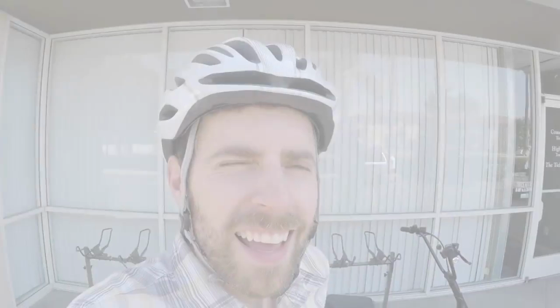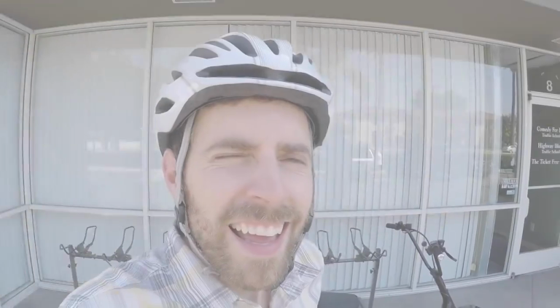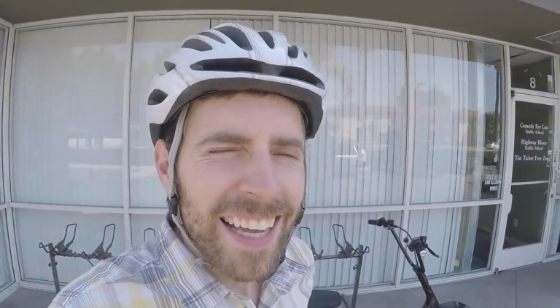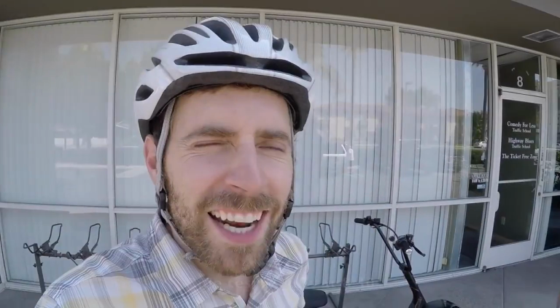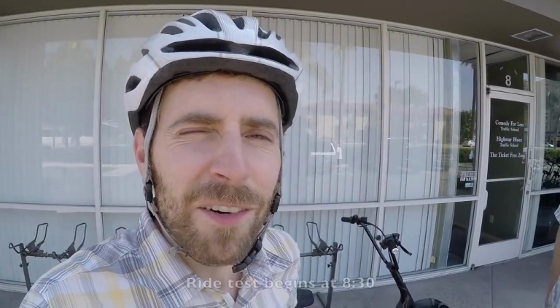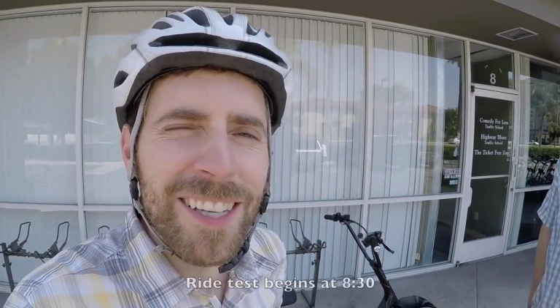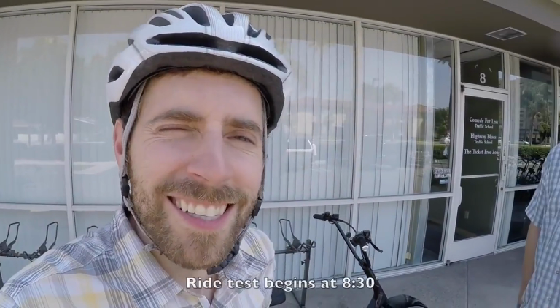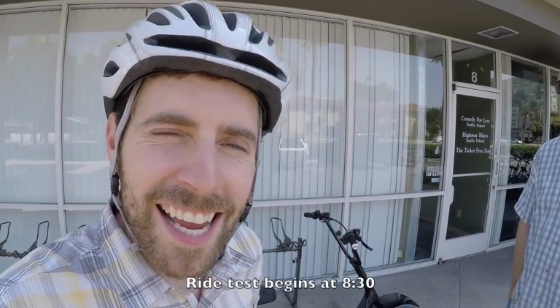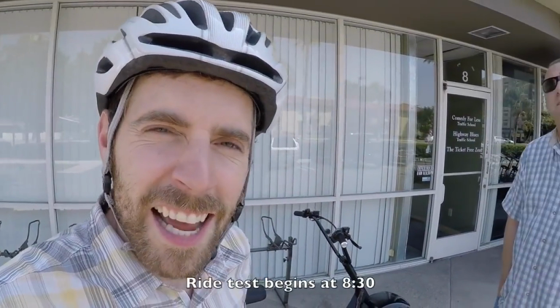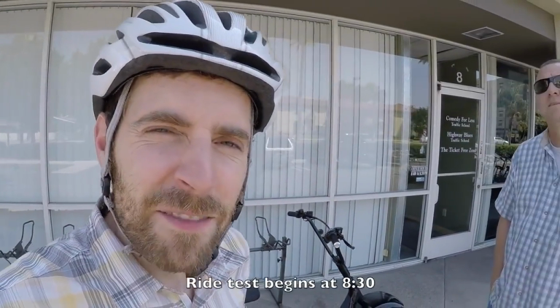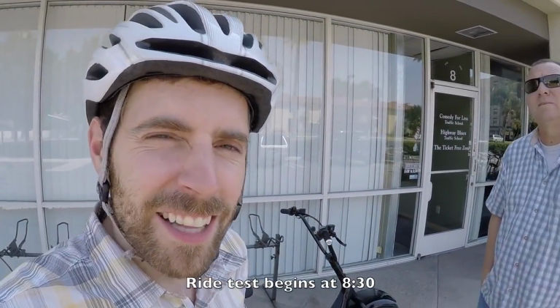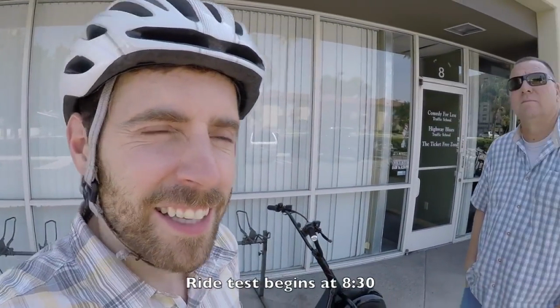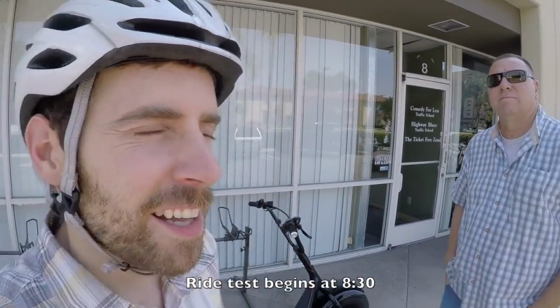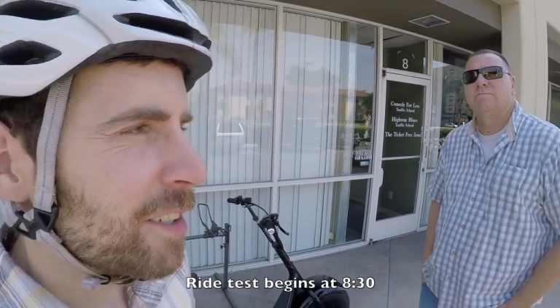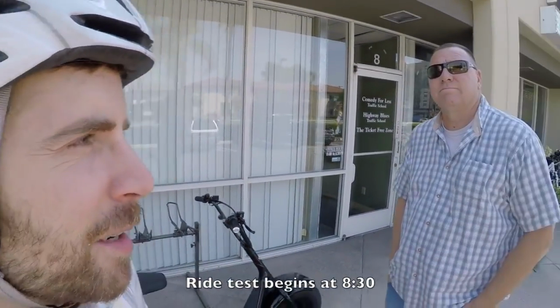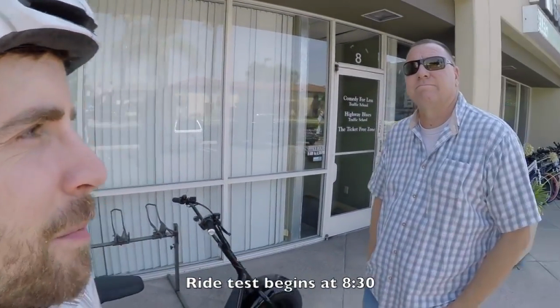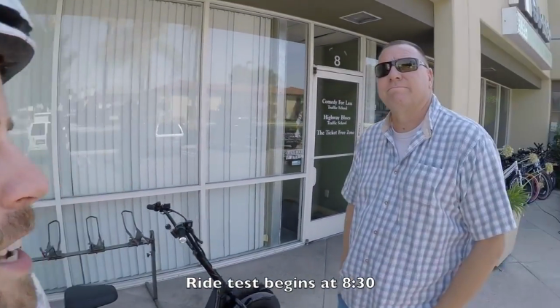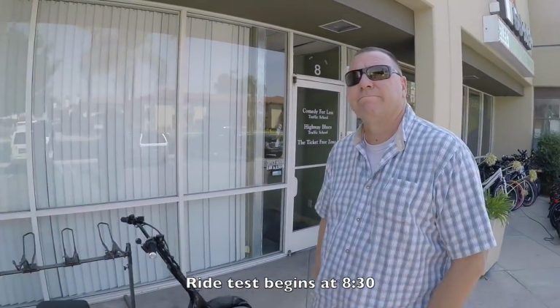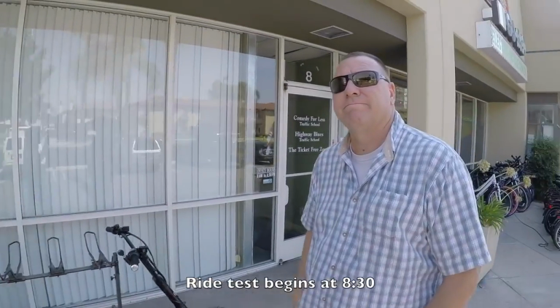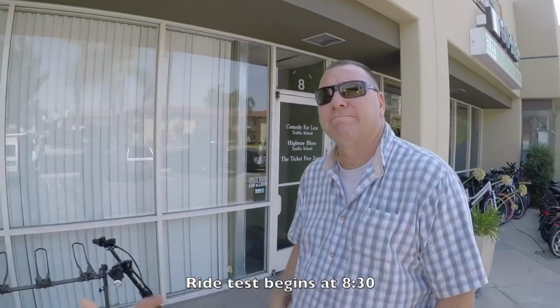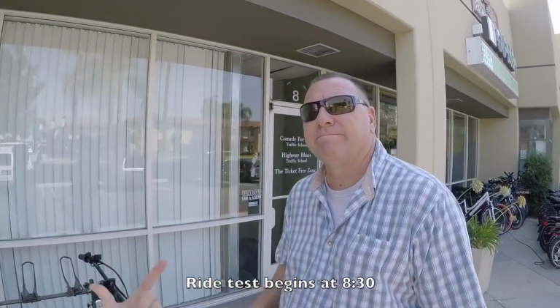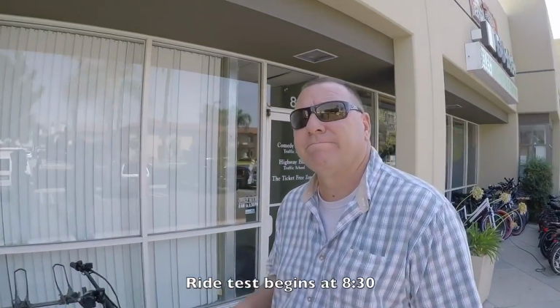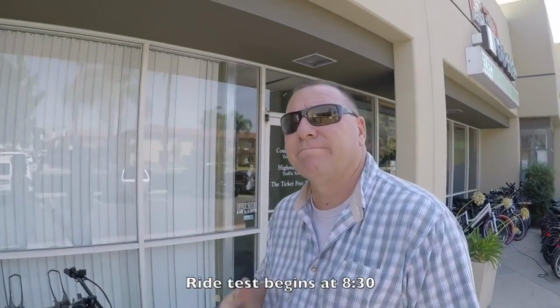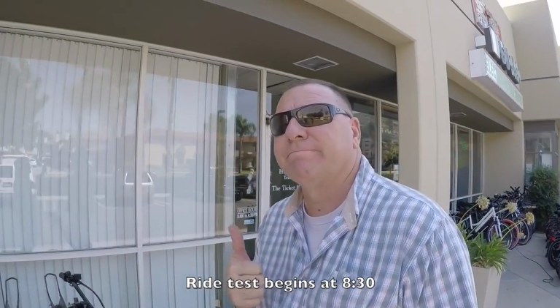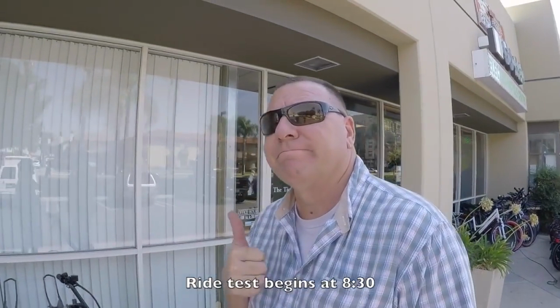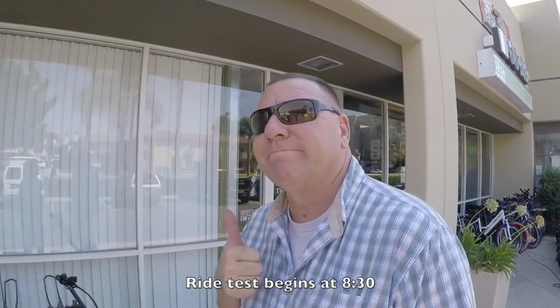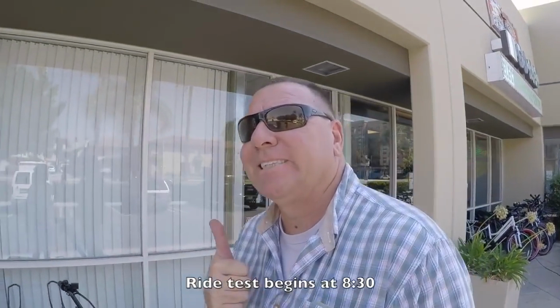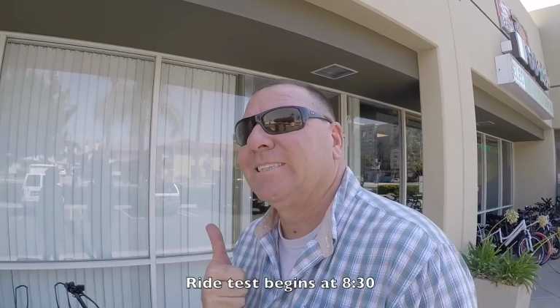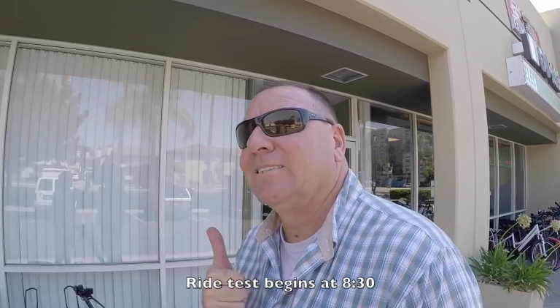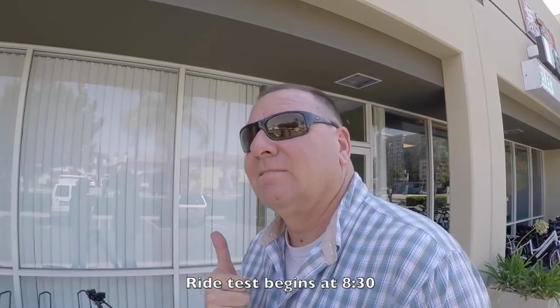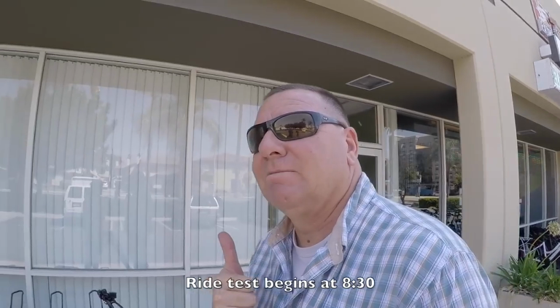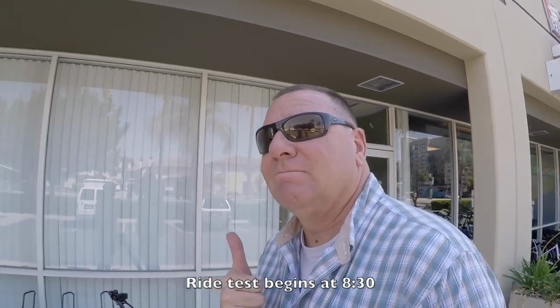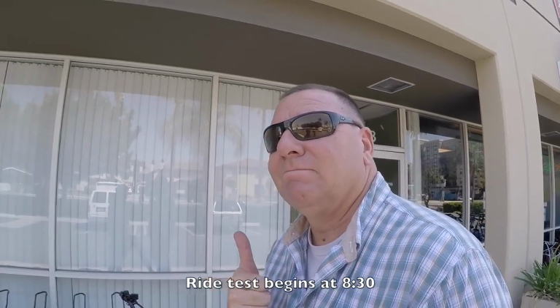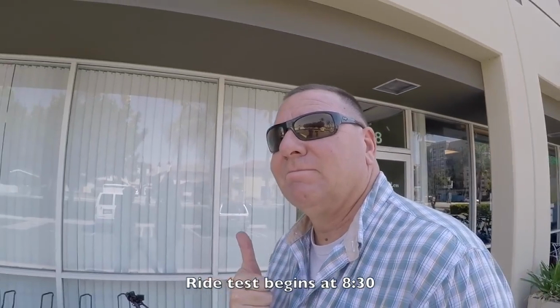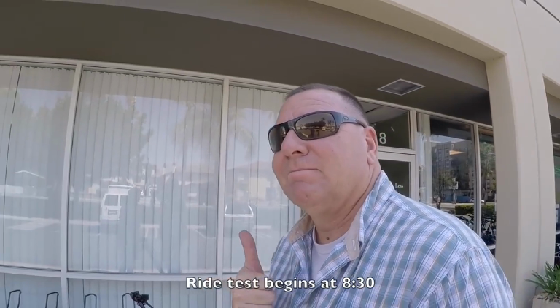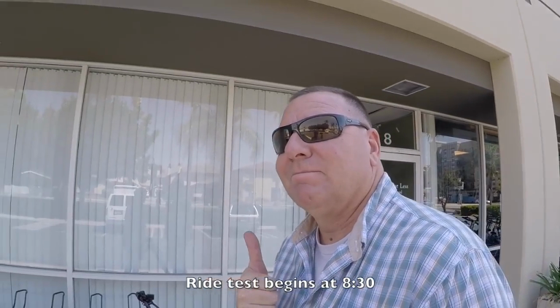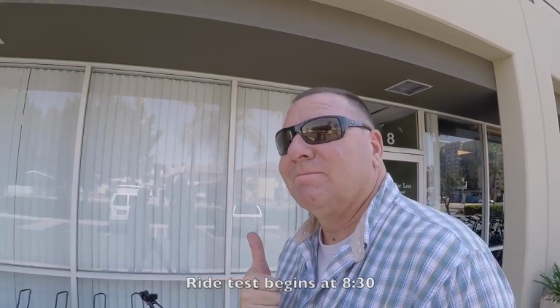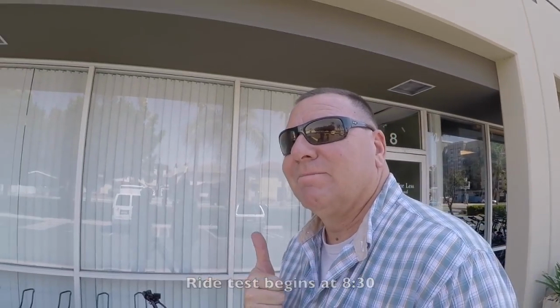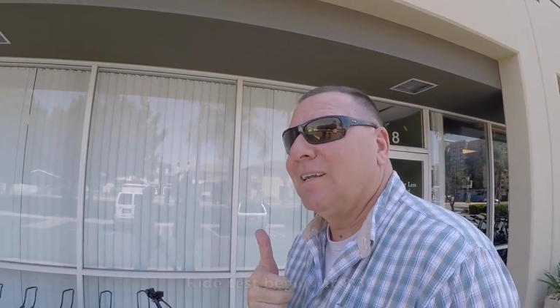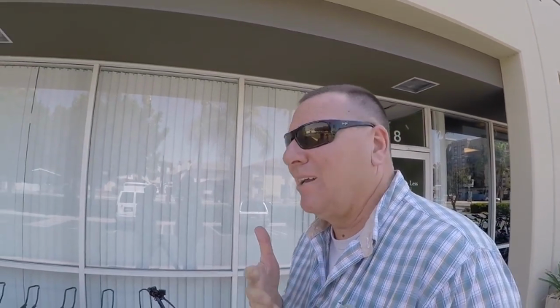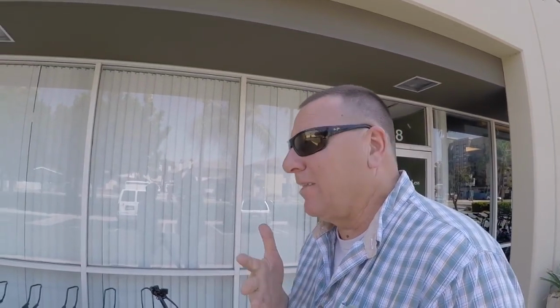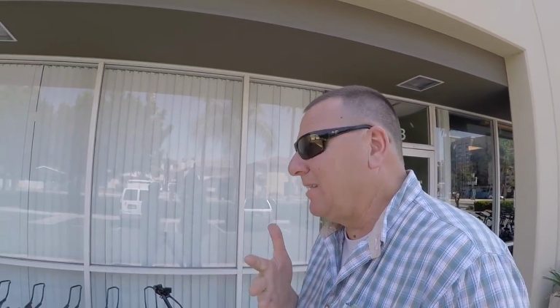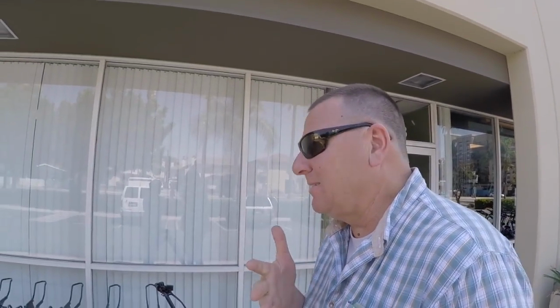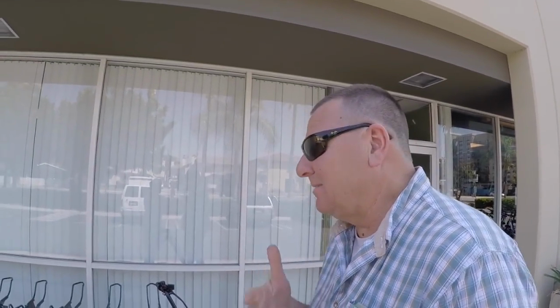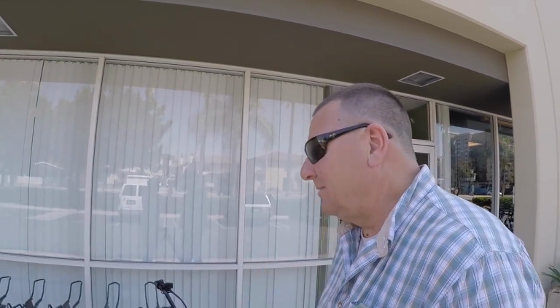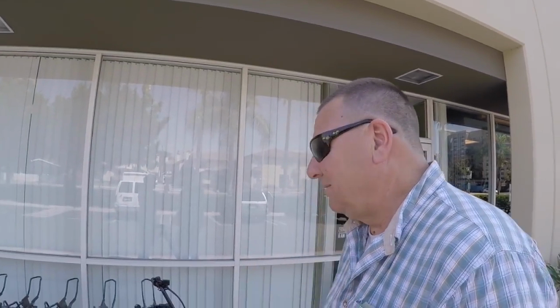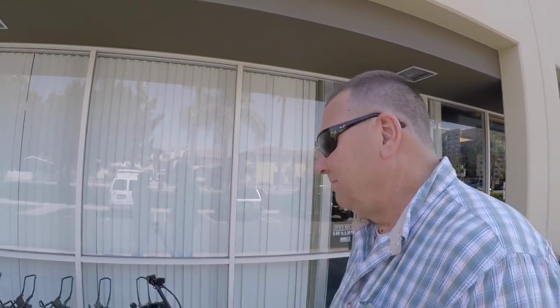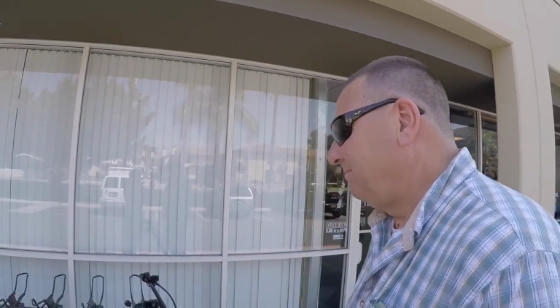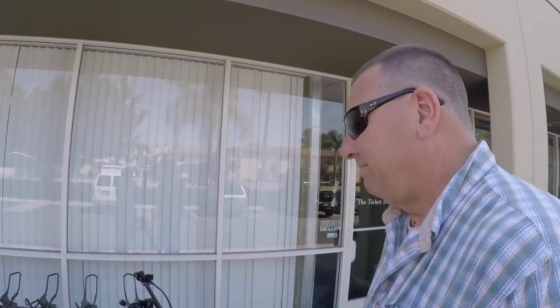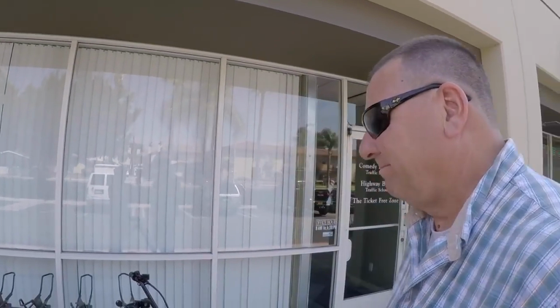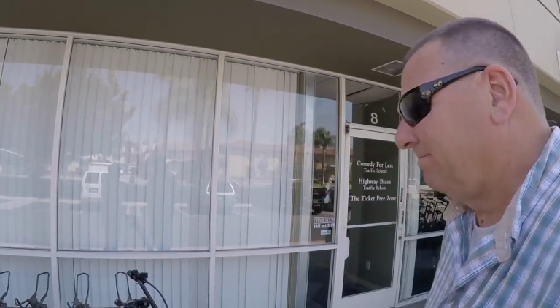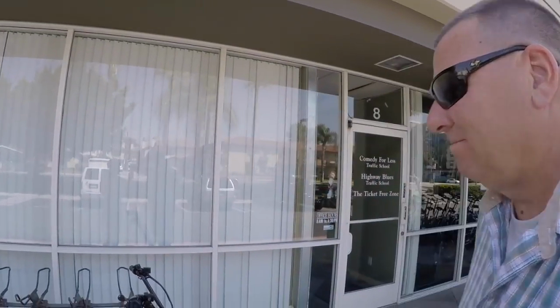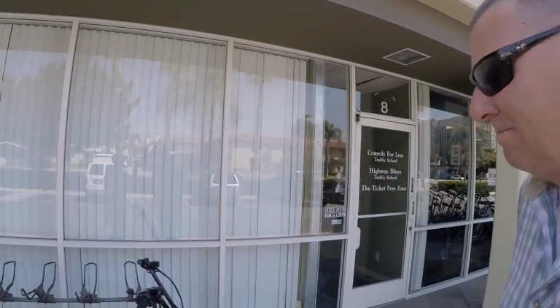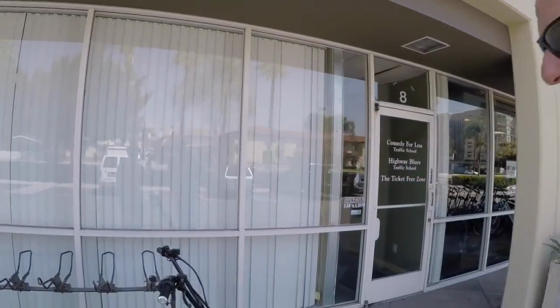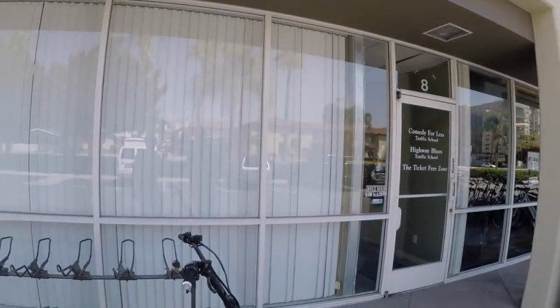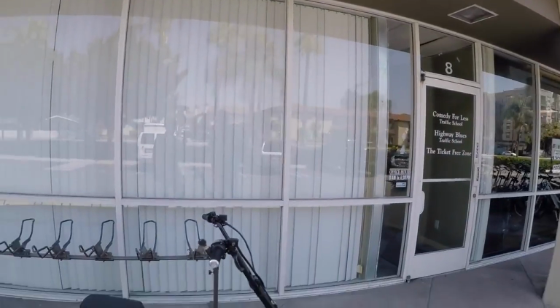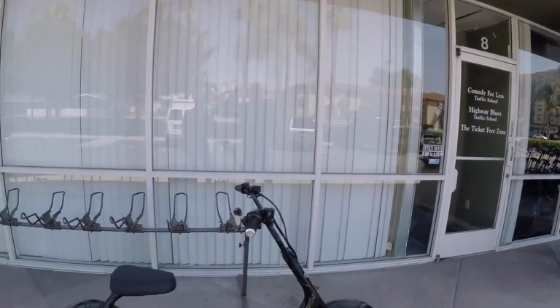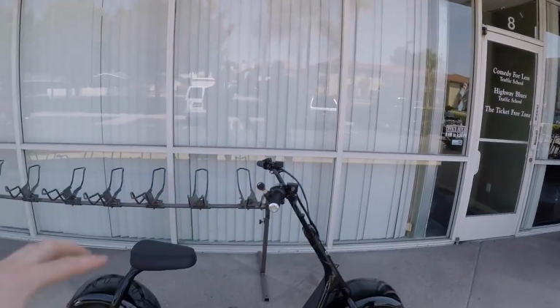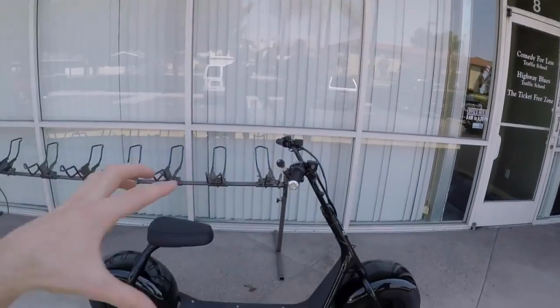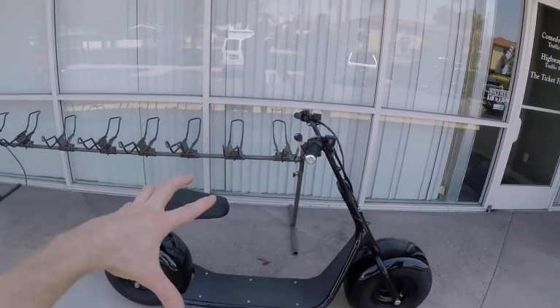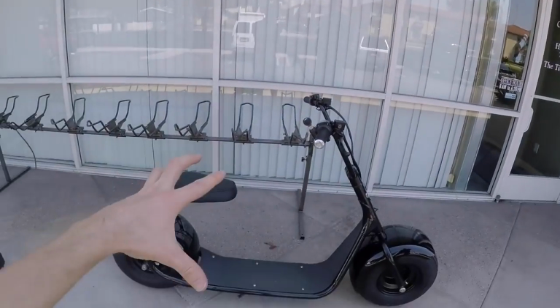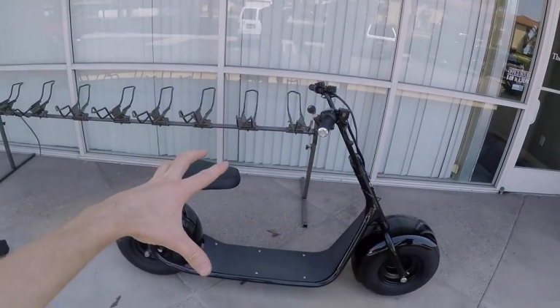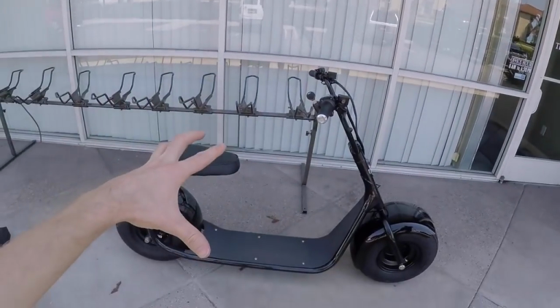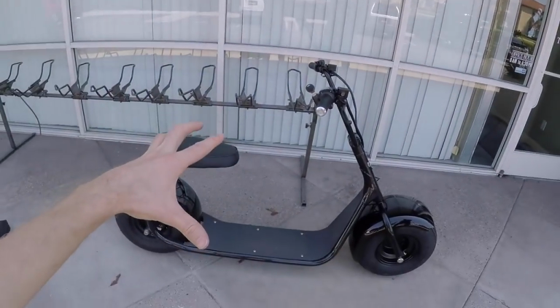Hanging out with Sam at the Electric Bike Center. I love the shades, man — that is the perfect compliment to this thing.